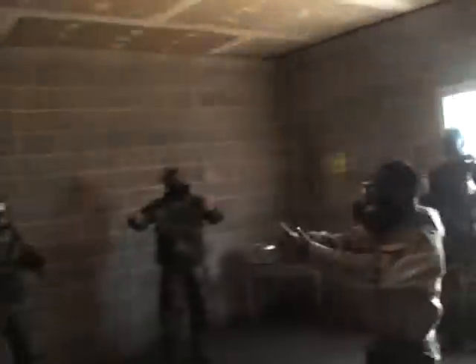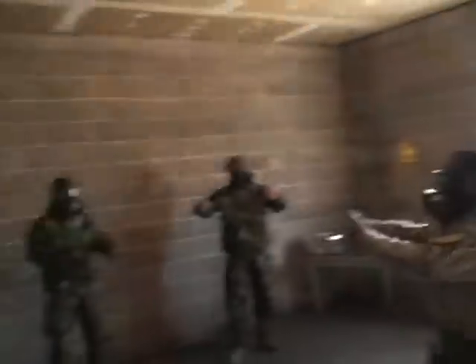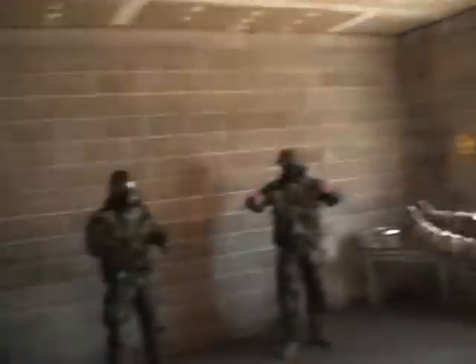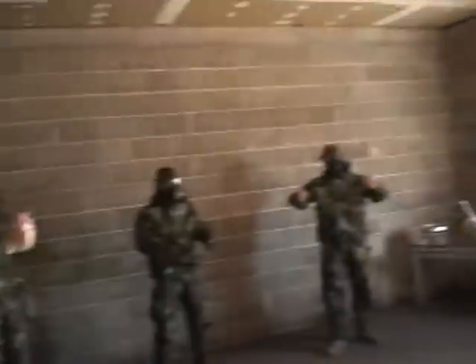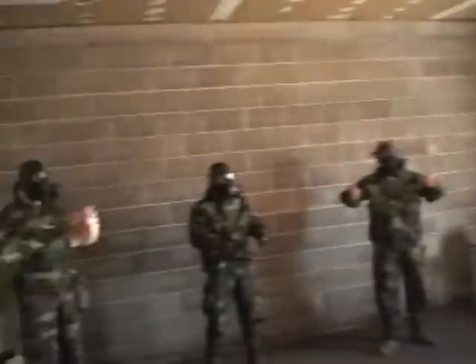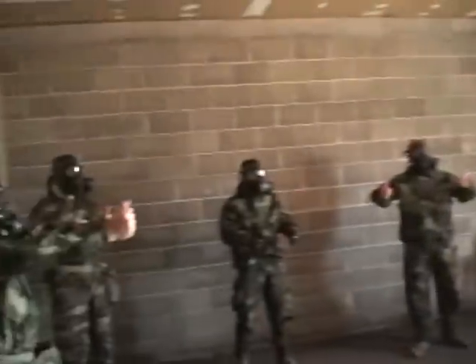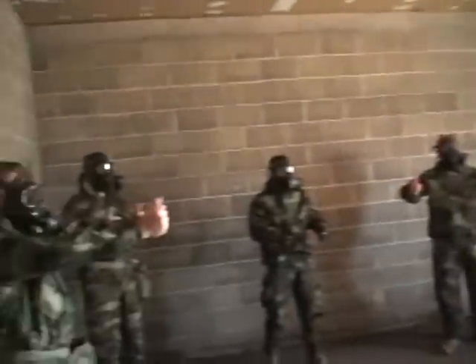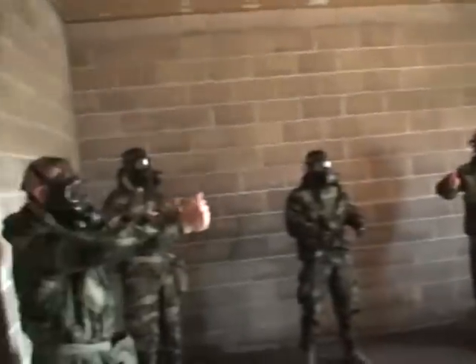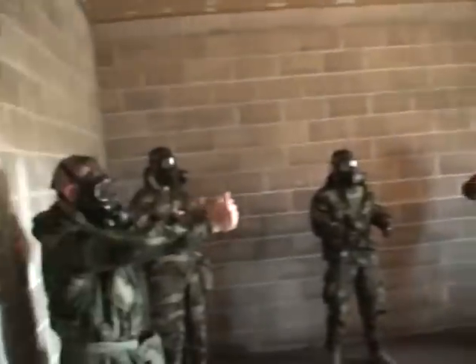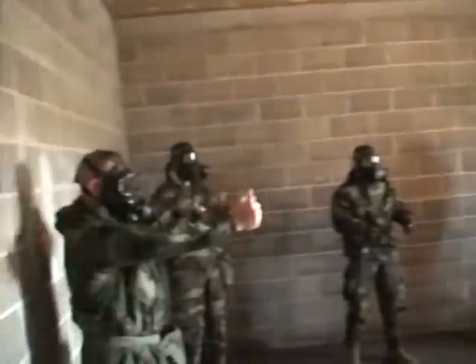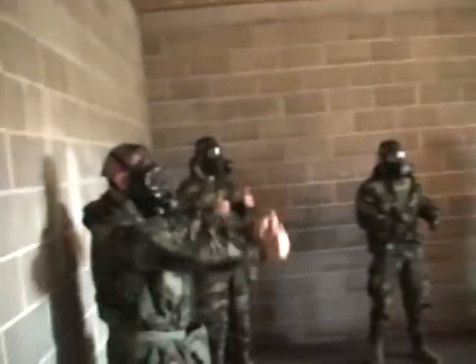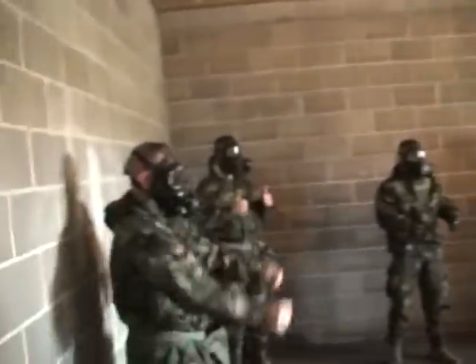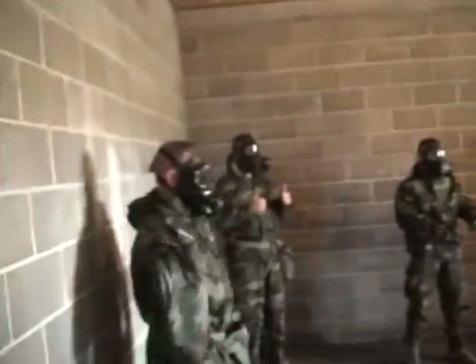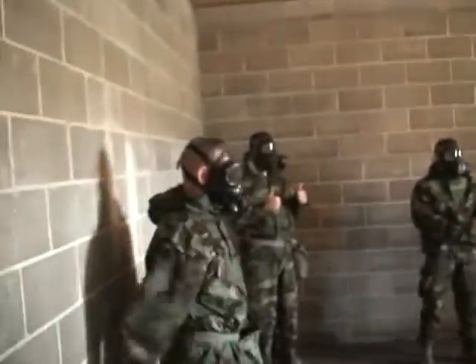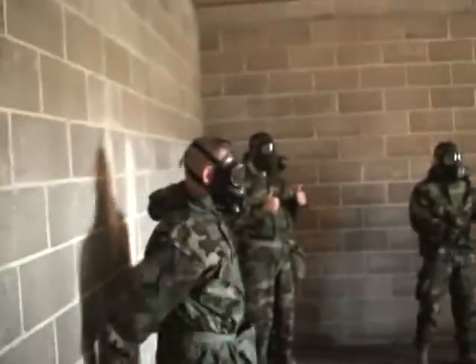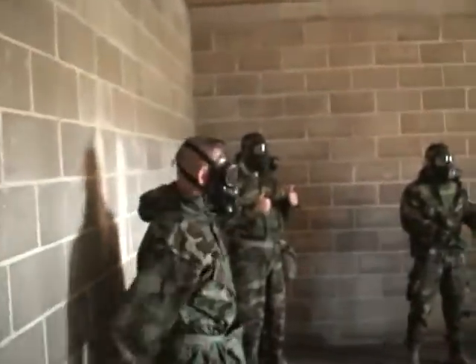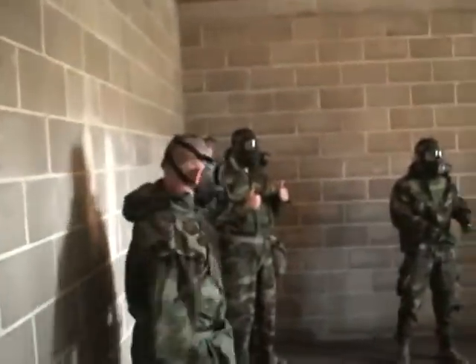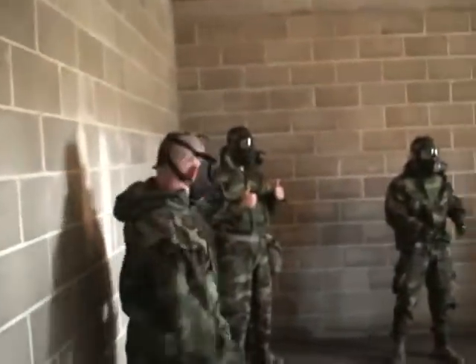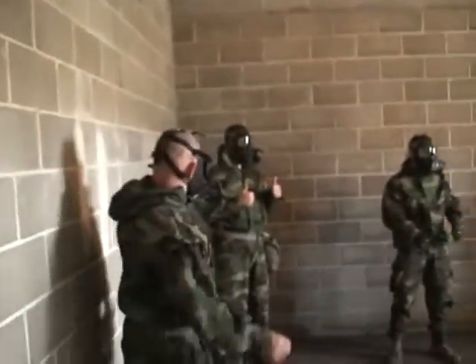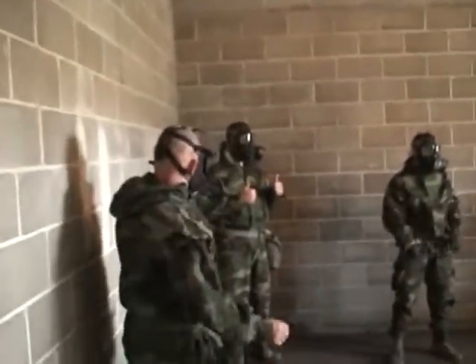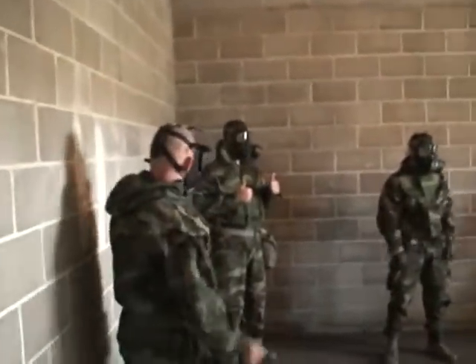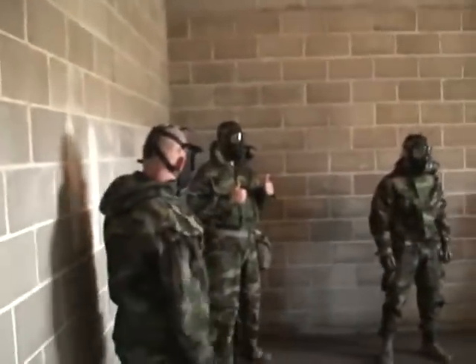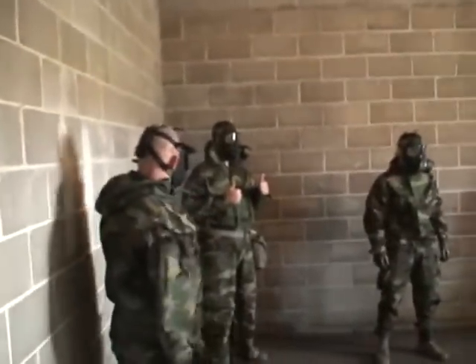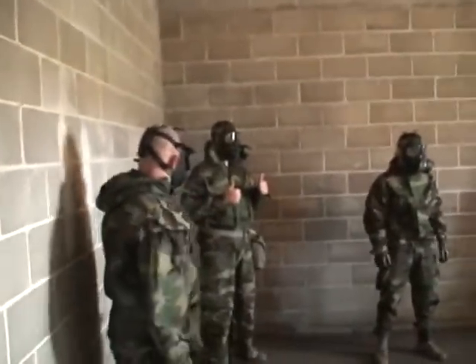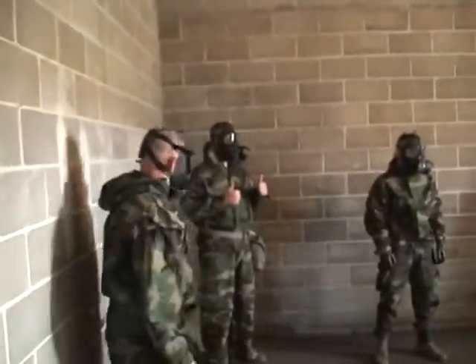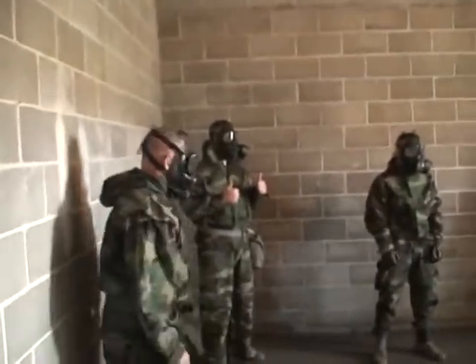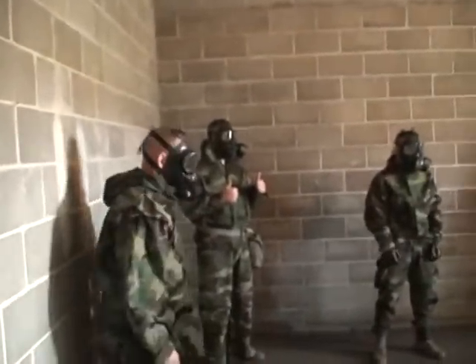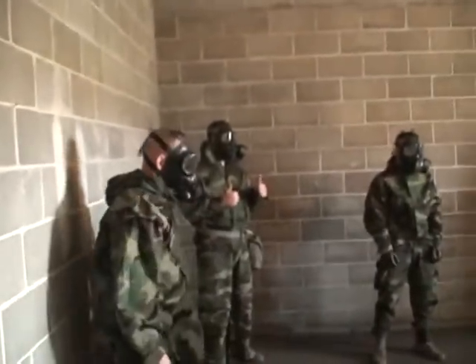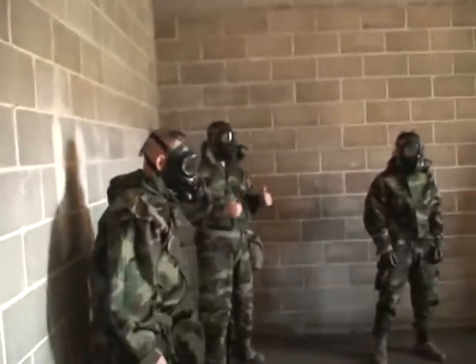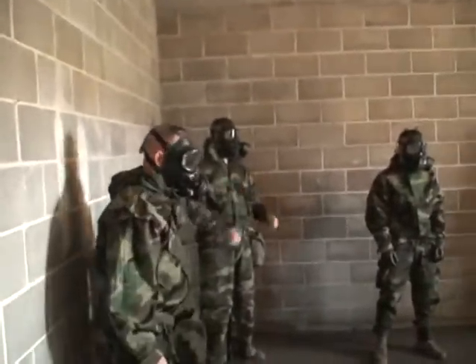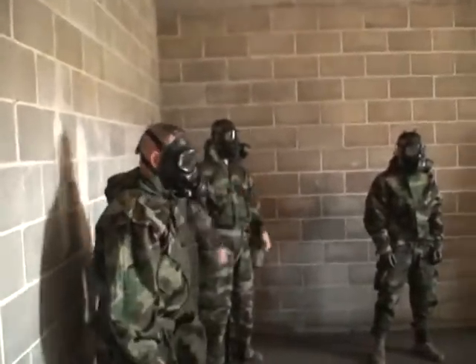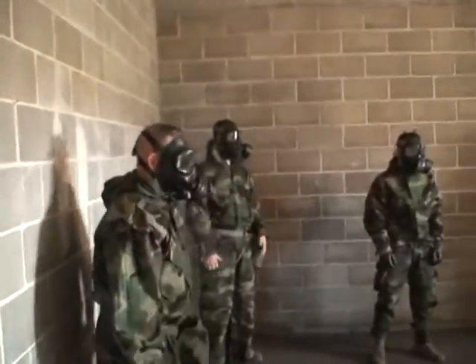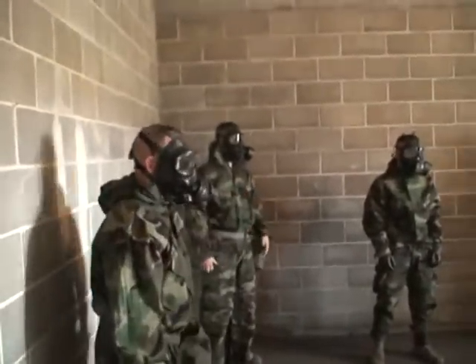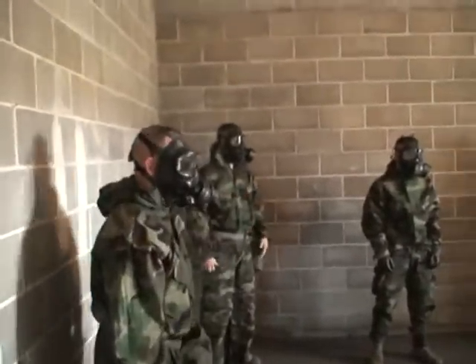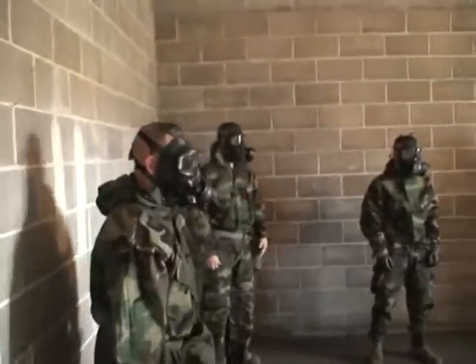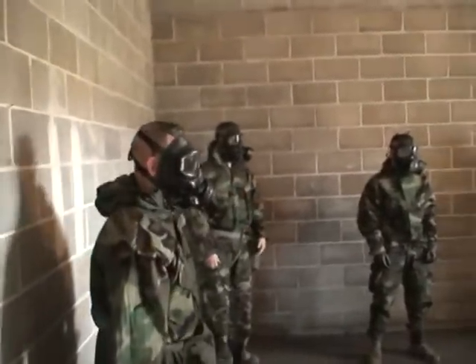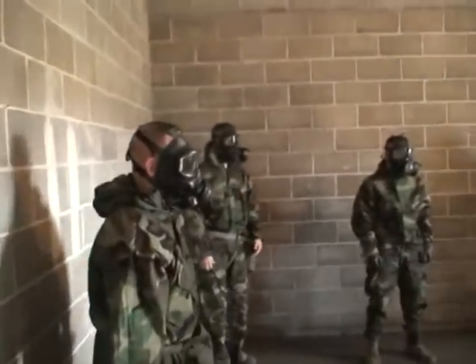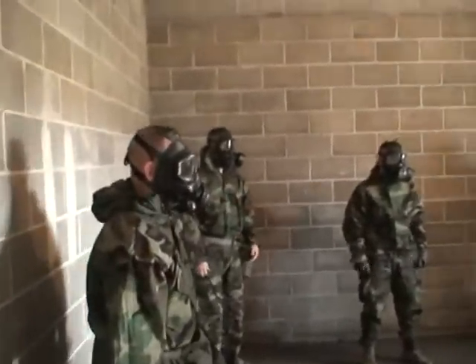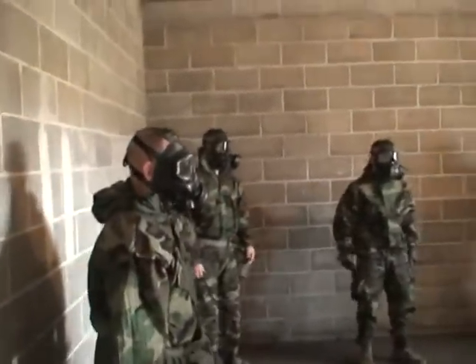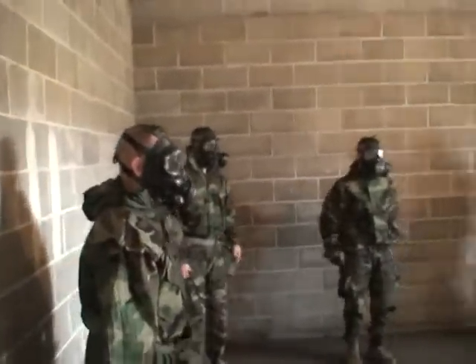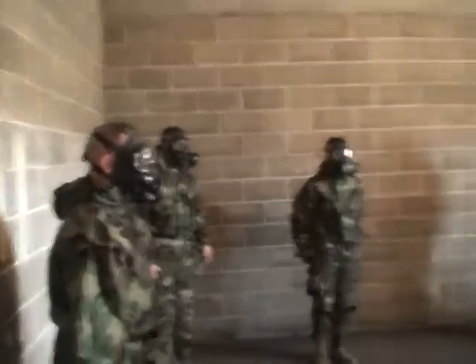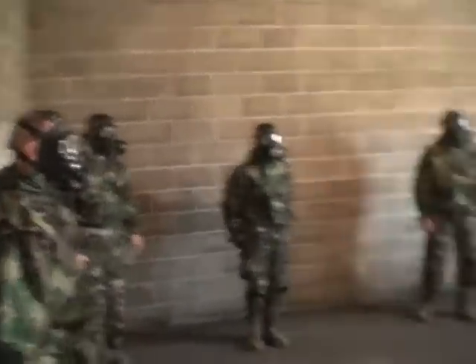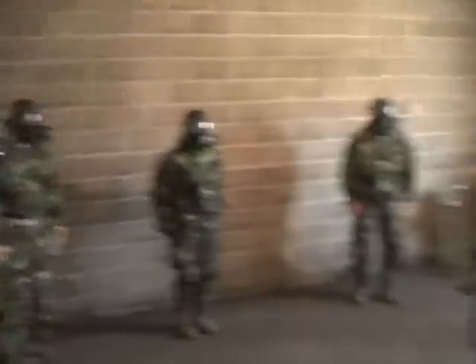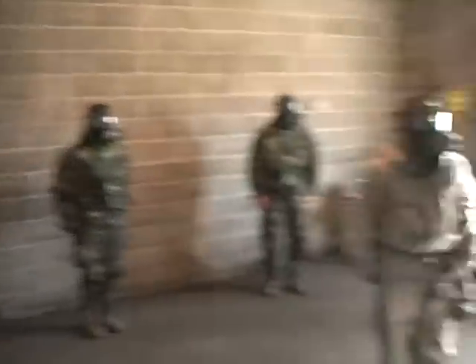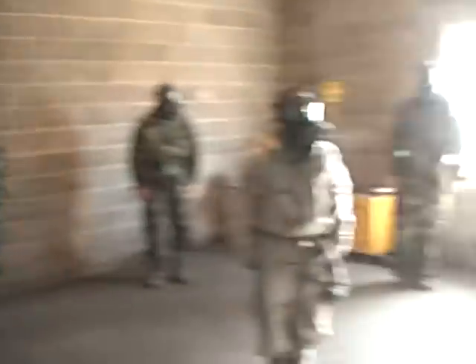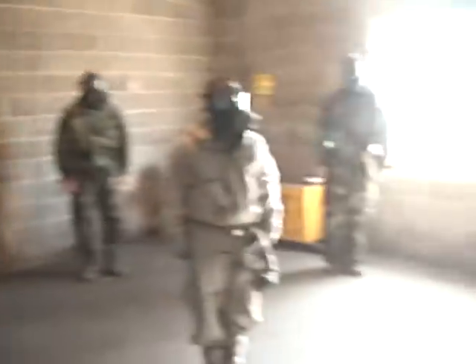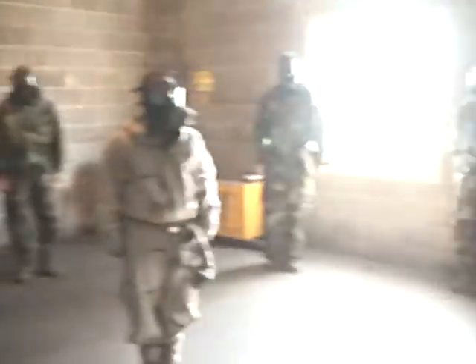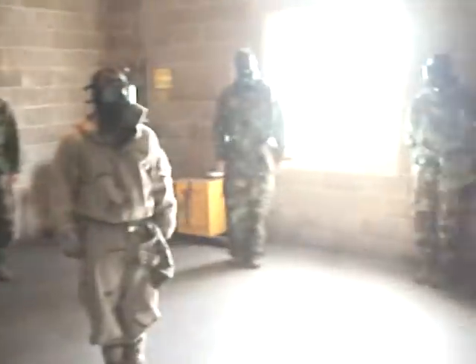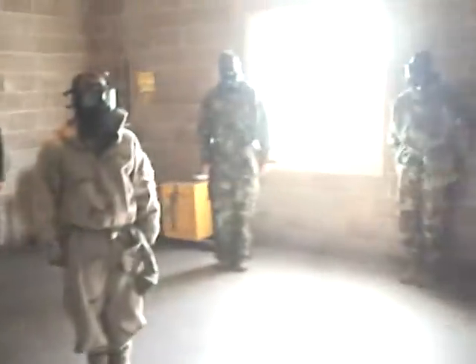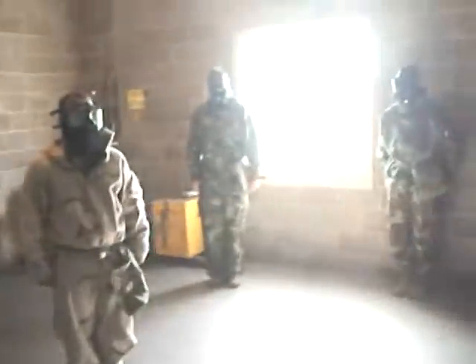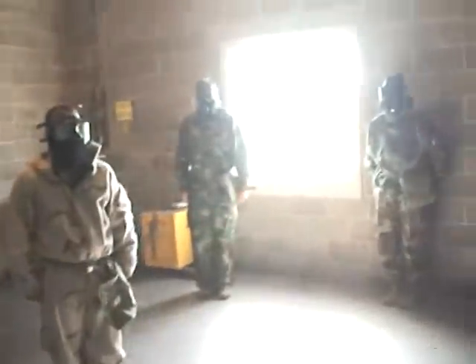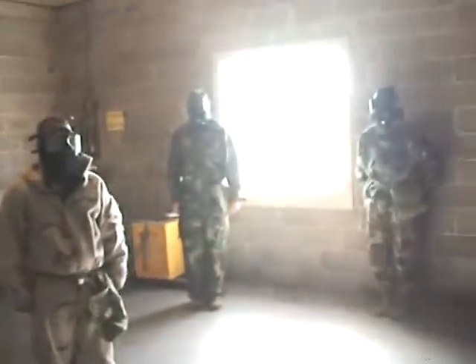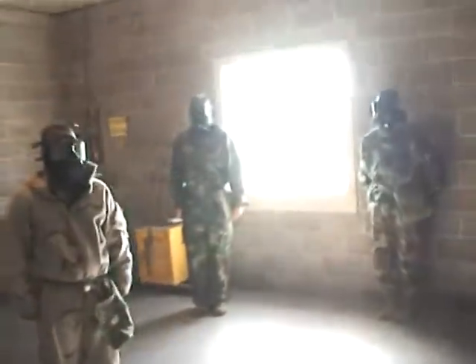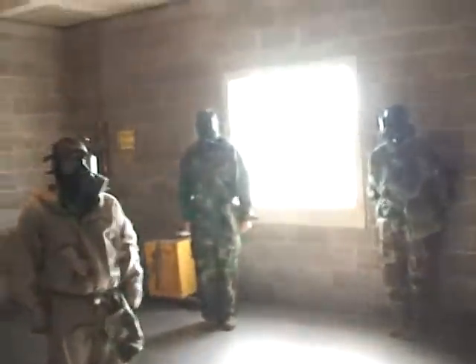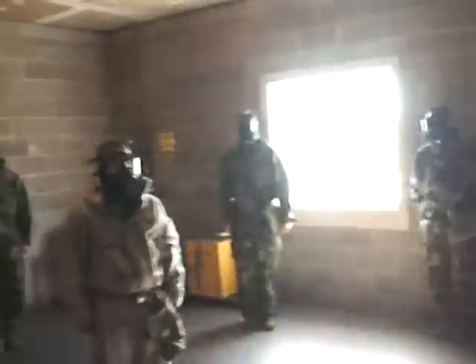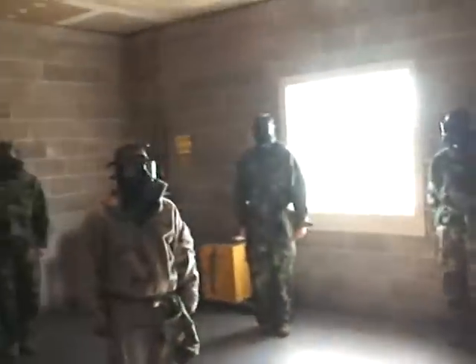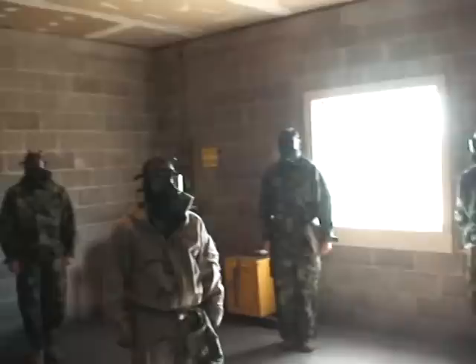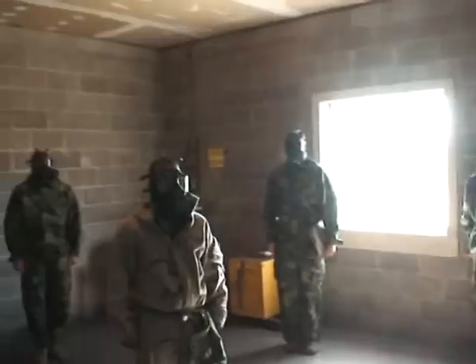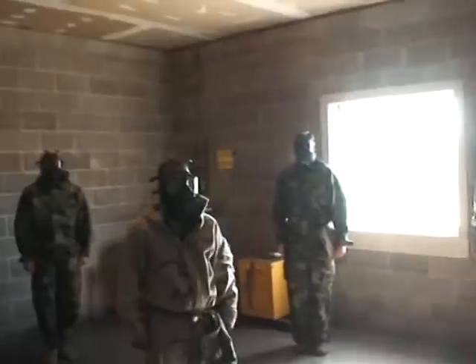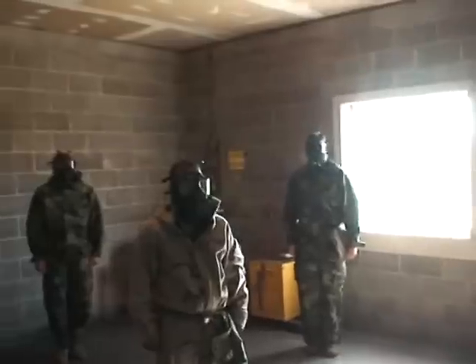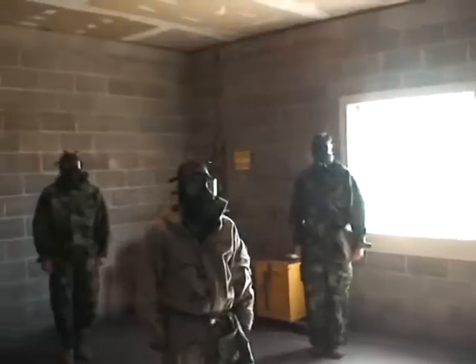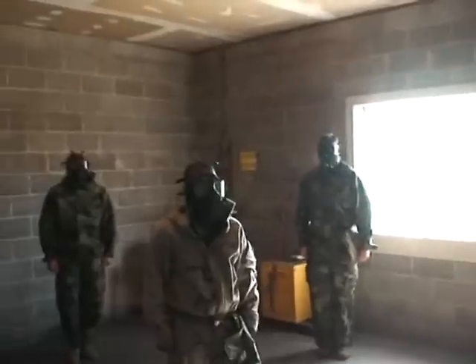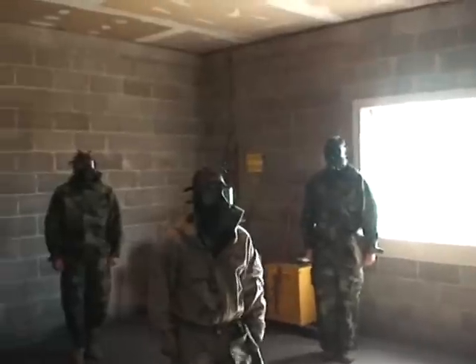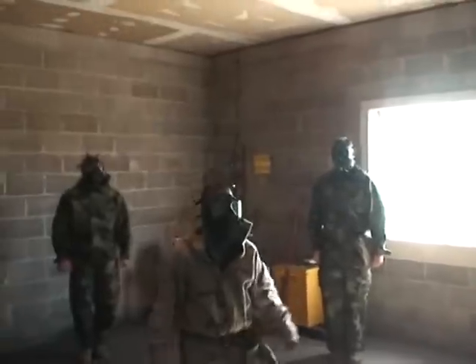Alright, the next exercise will be south from the hospital. We'll do 10 of them. Some positions, move, more count. Alrighty, exercise.